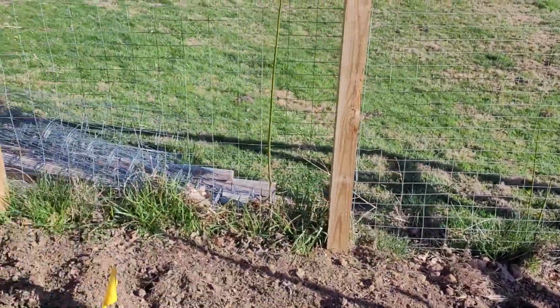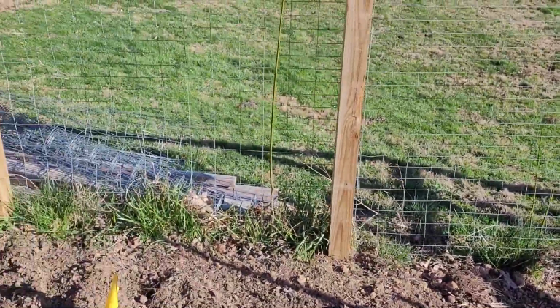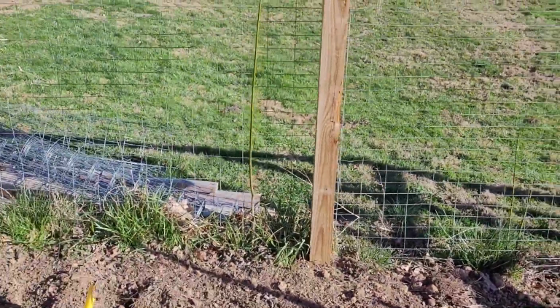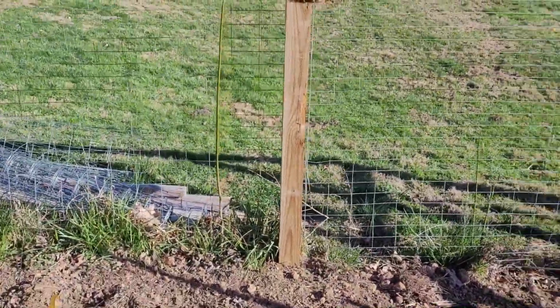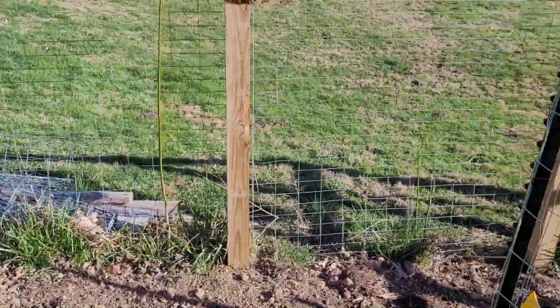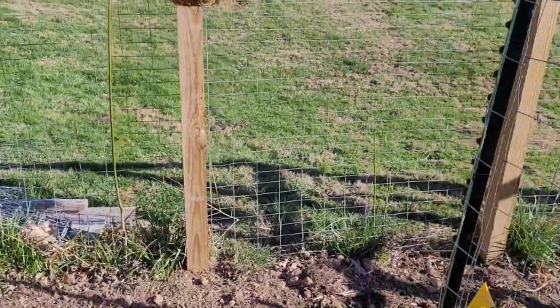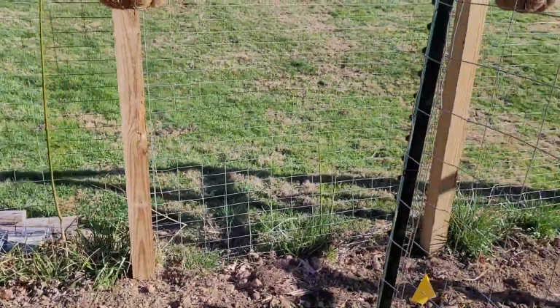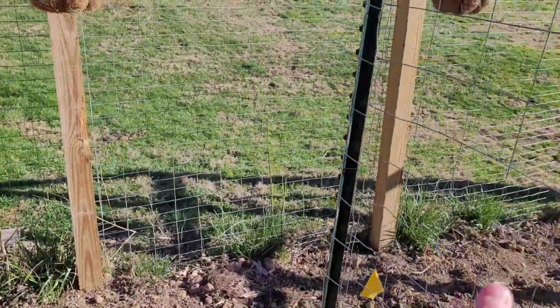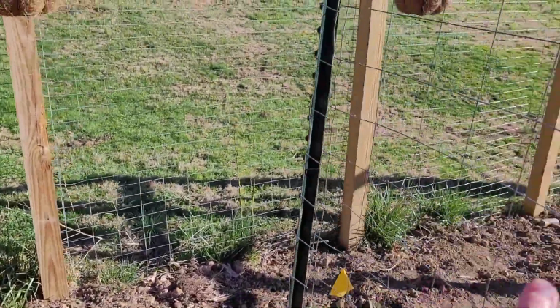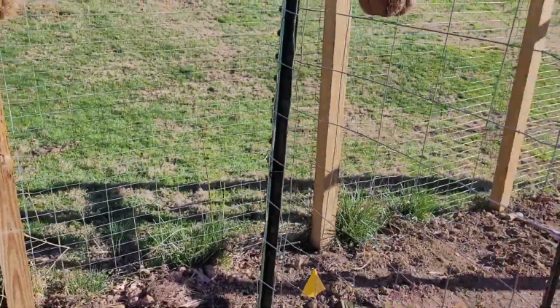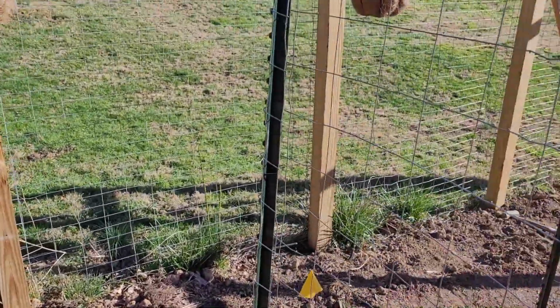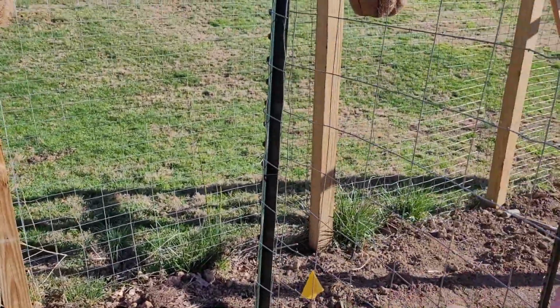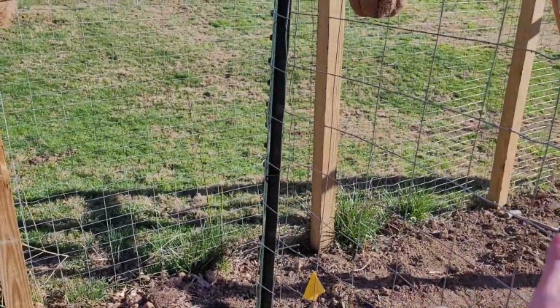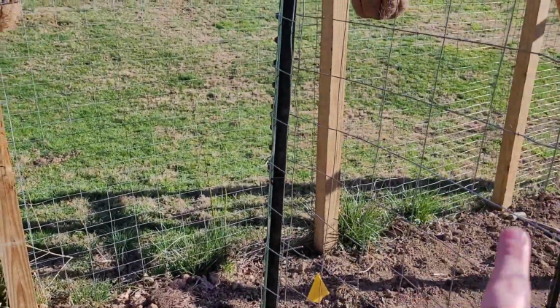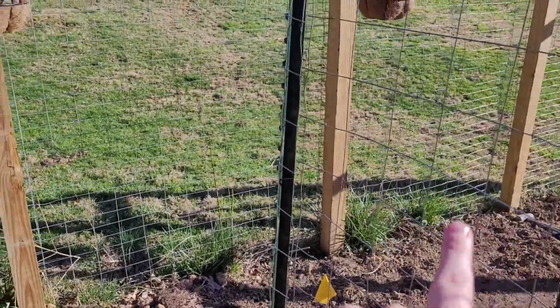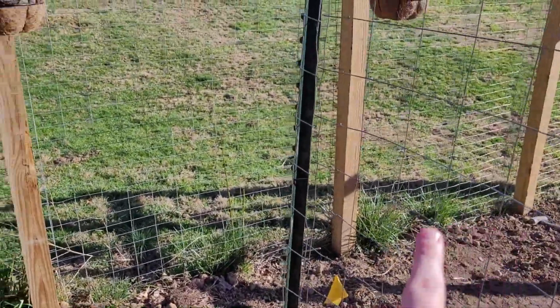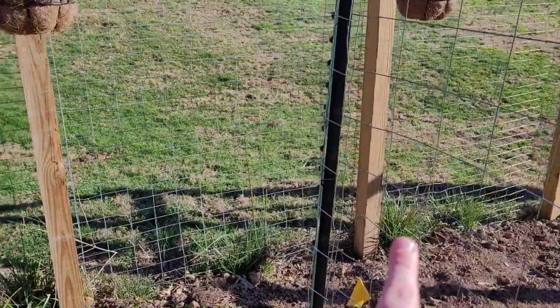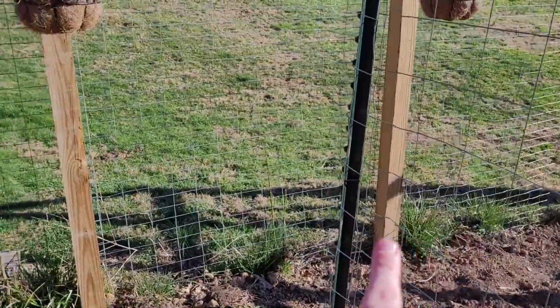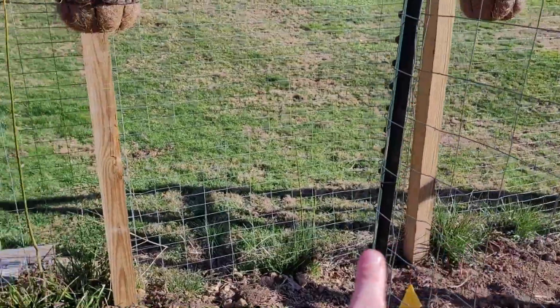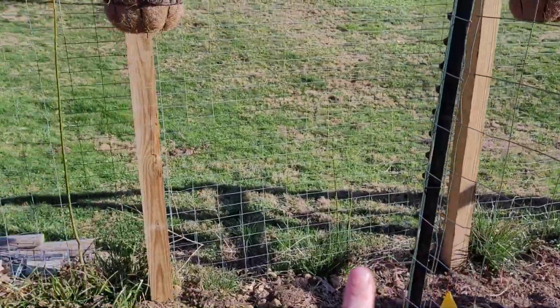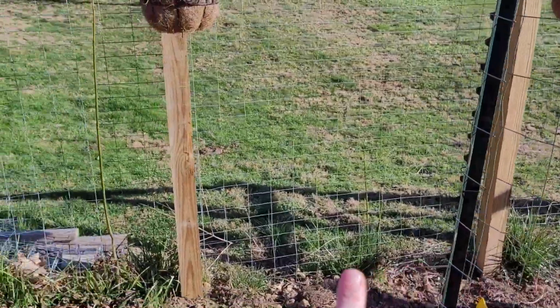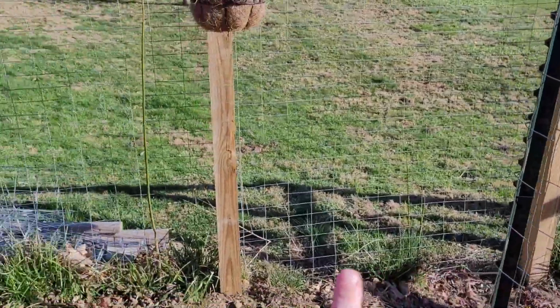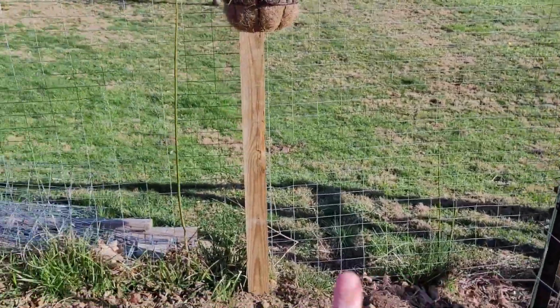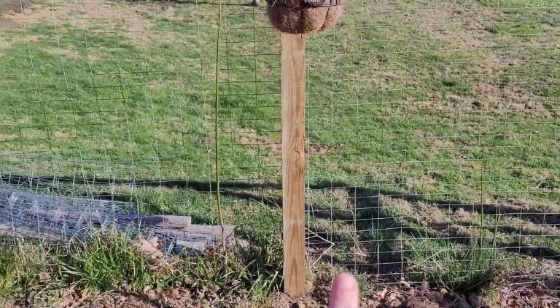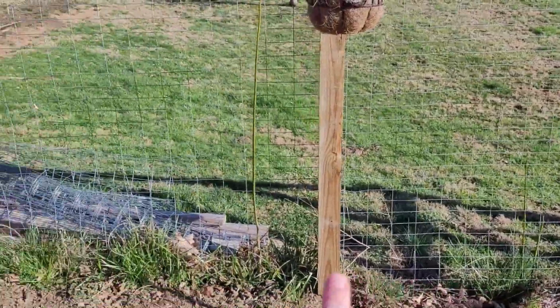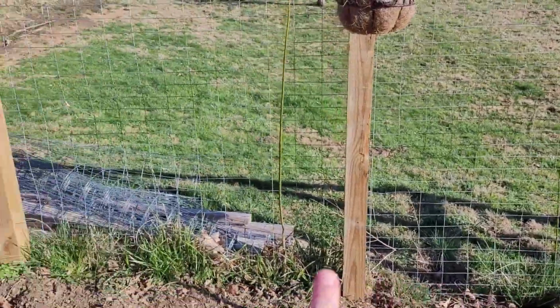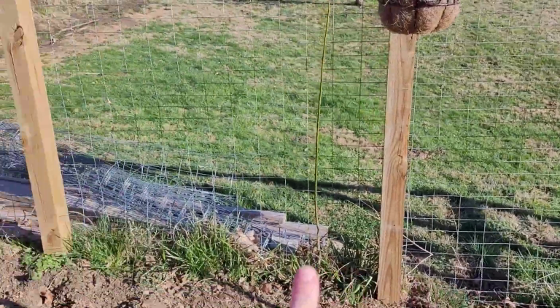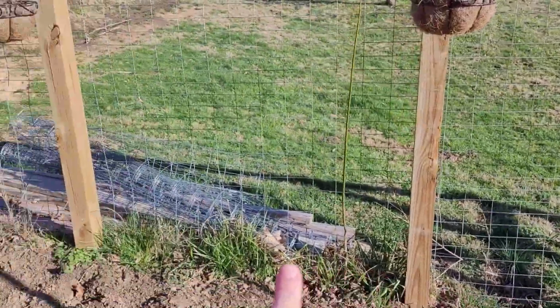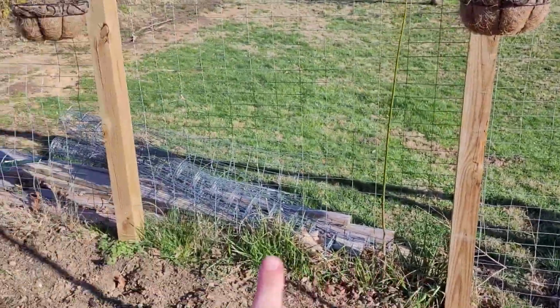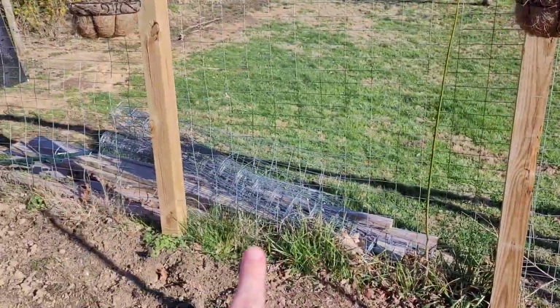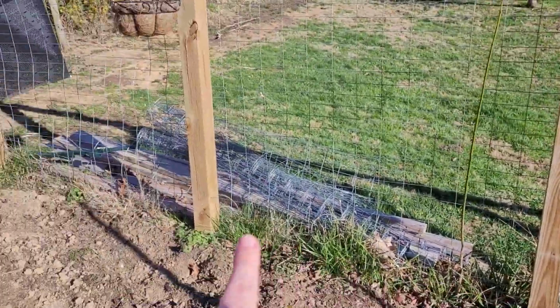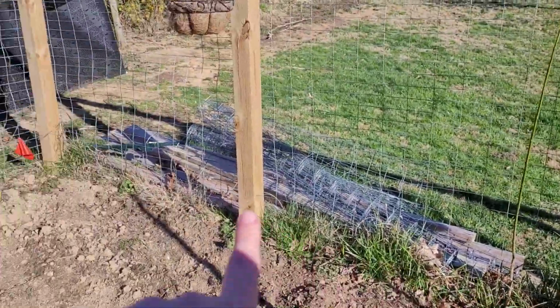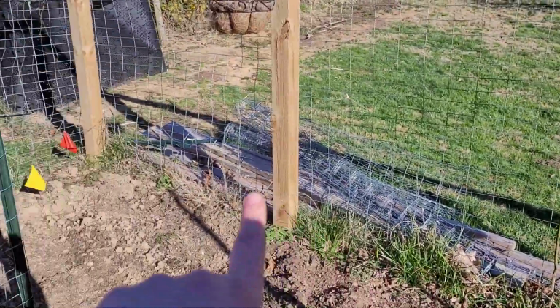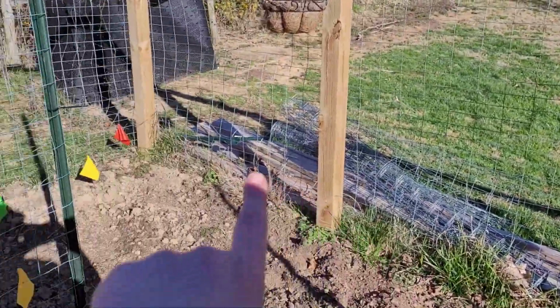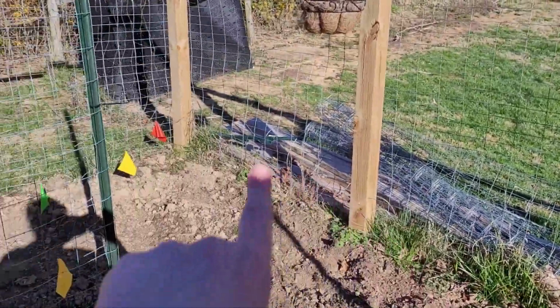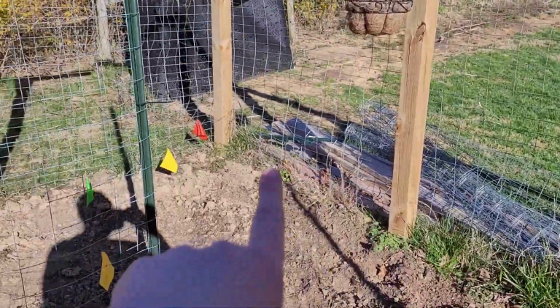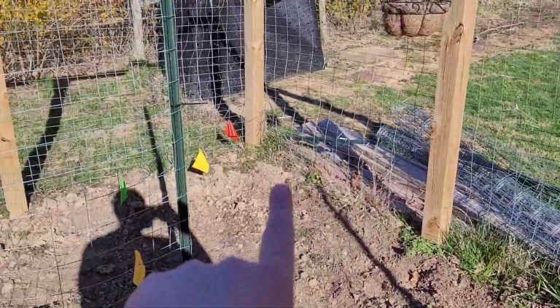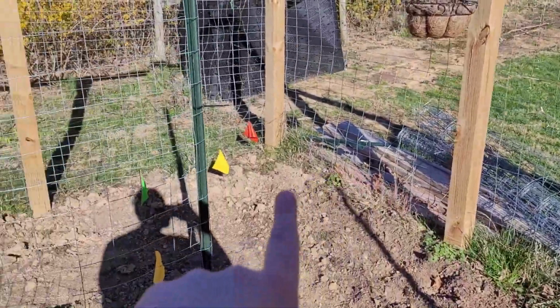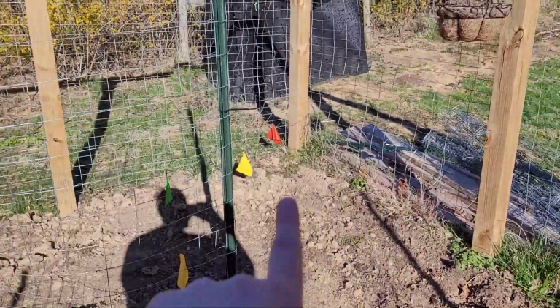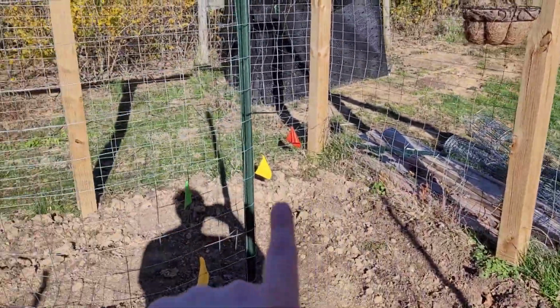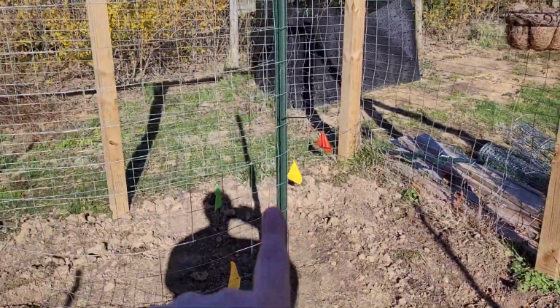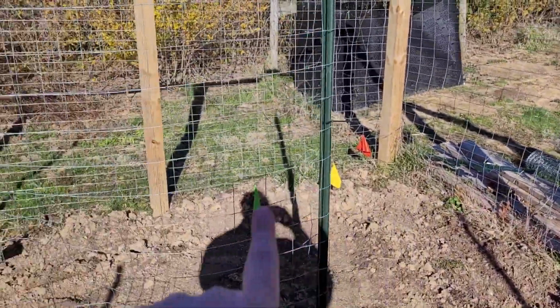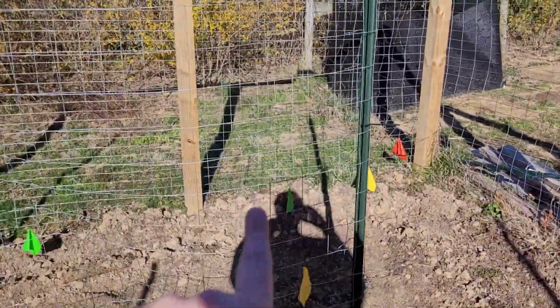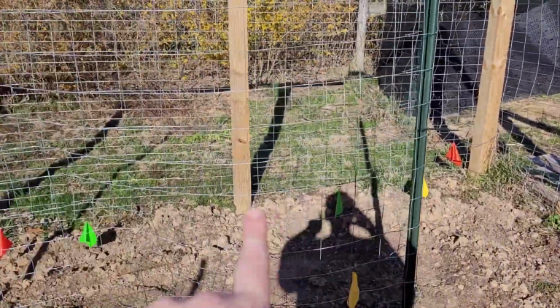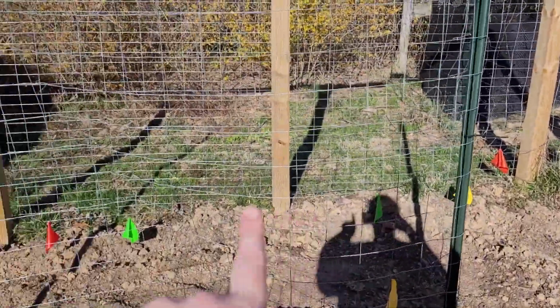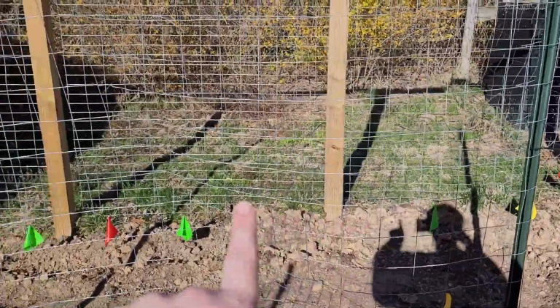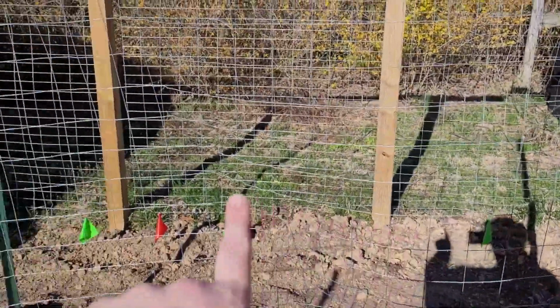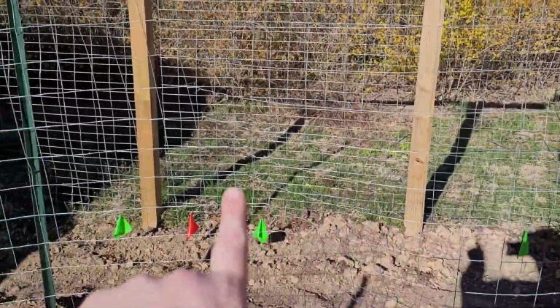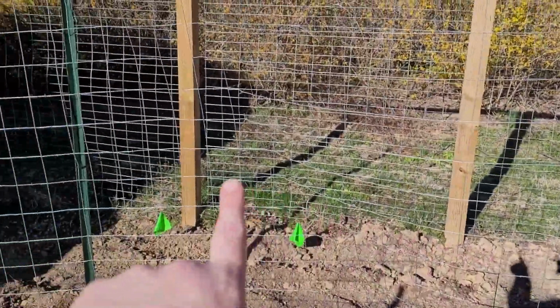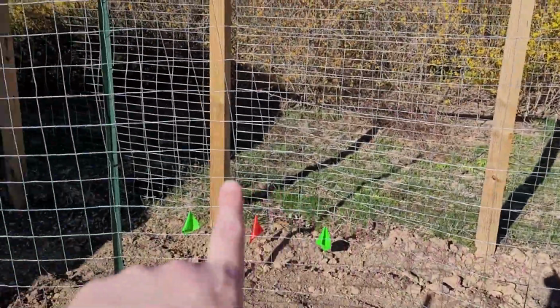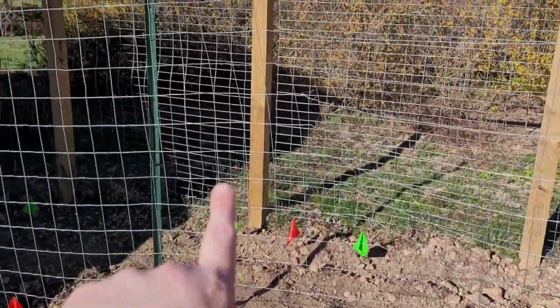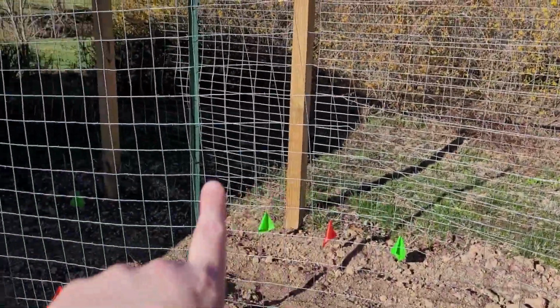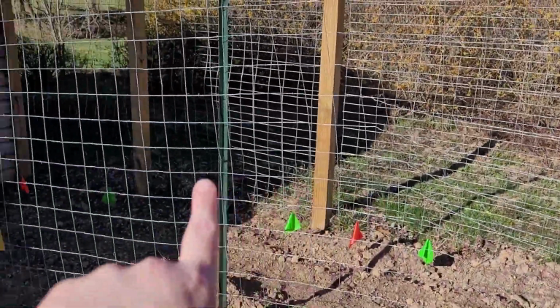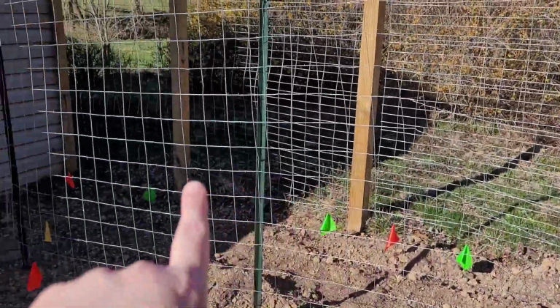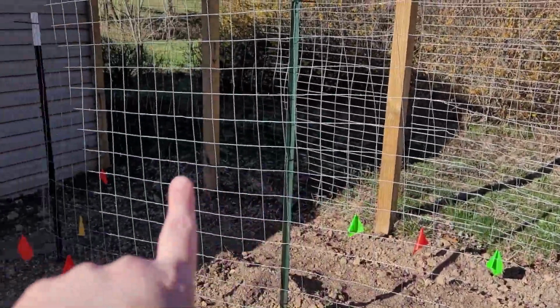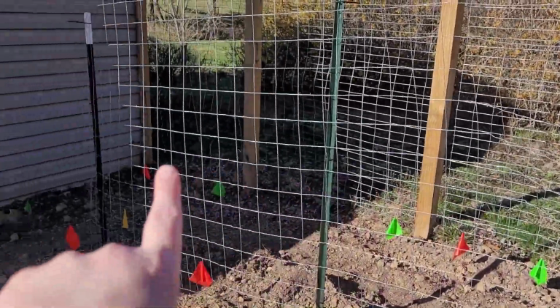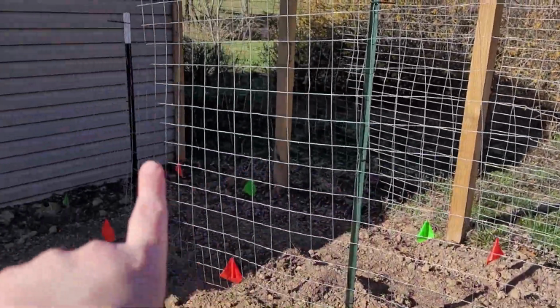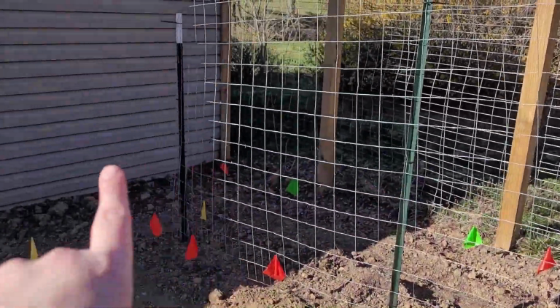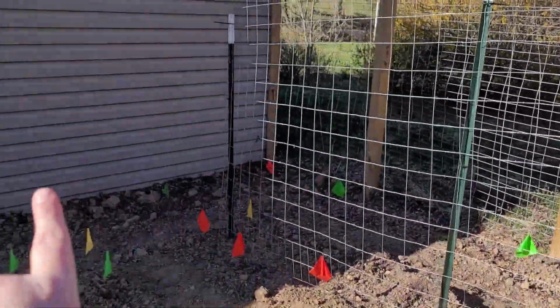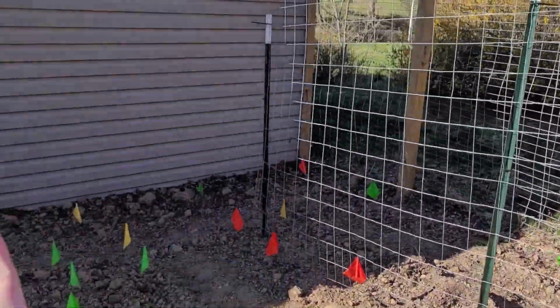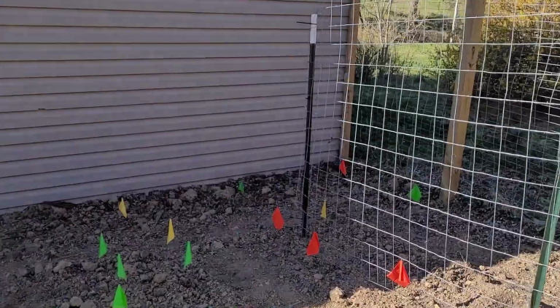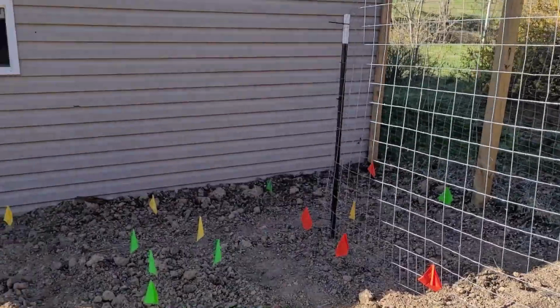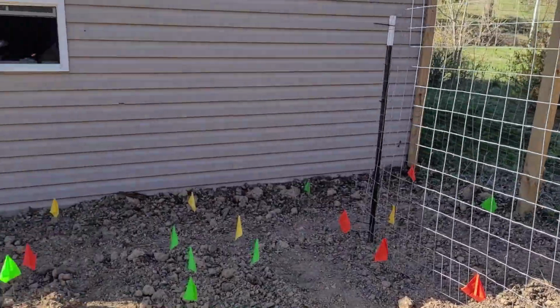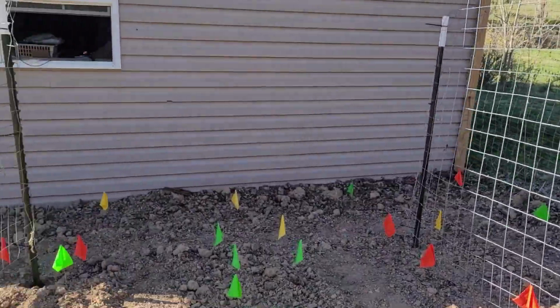I still have some weeding to do. I'm going to clear up the perimeter around the fence here just to make sure all the grass and weeds are pulled.